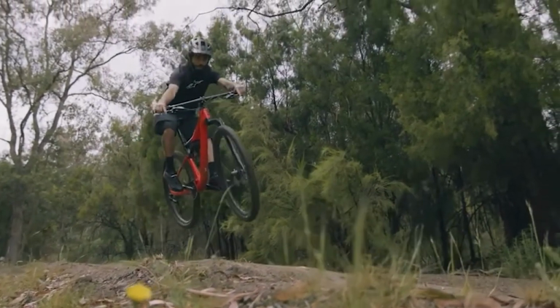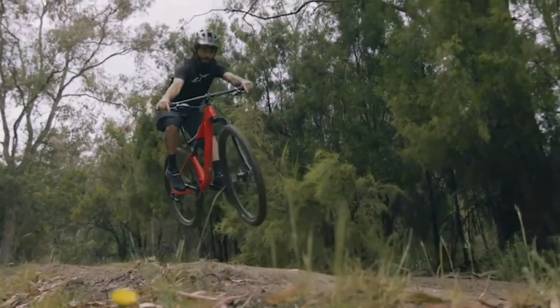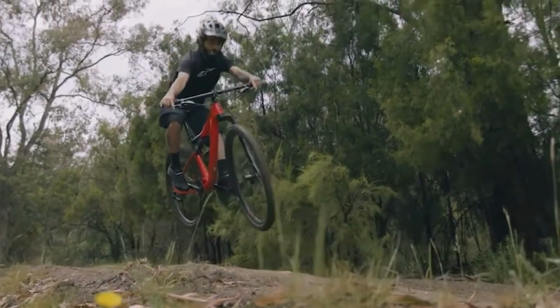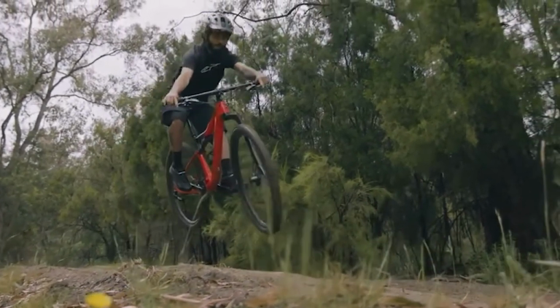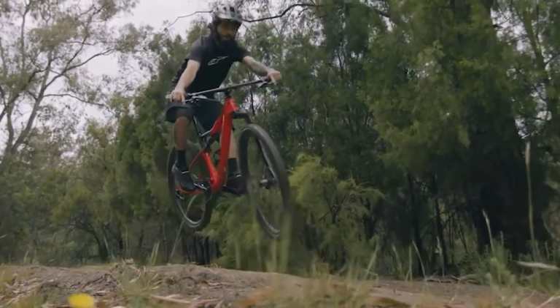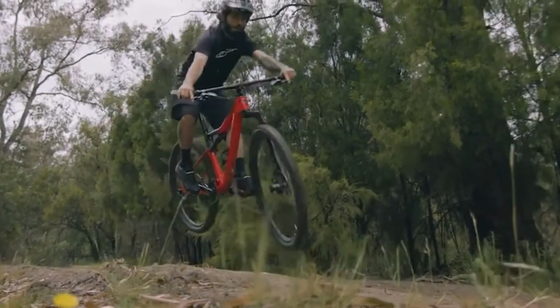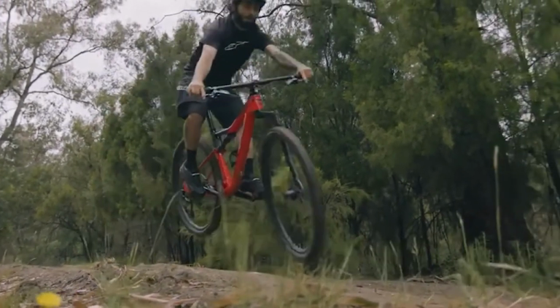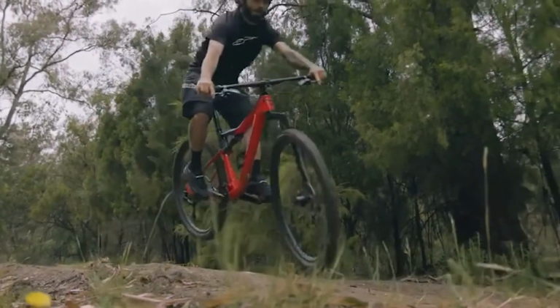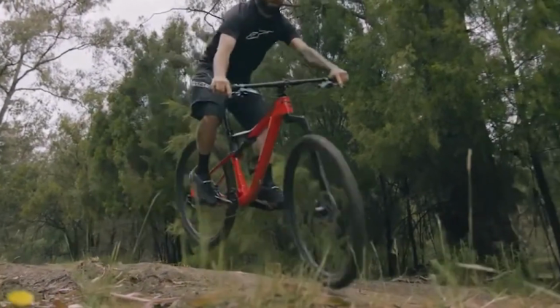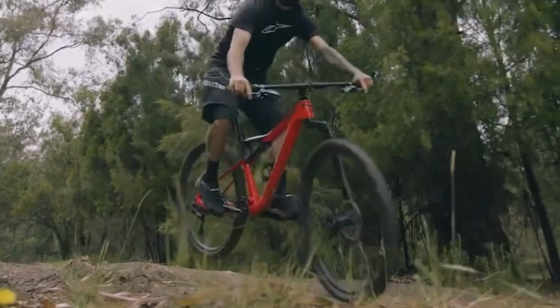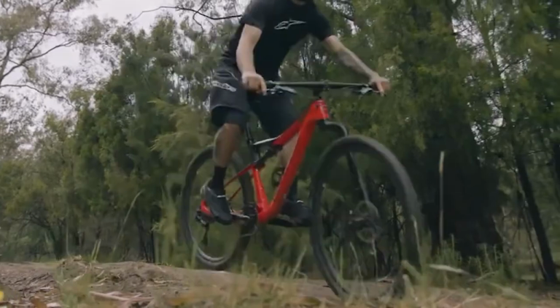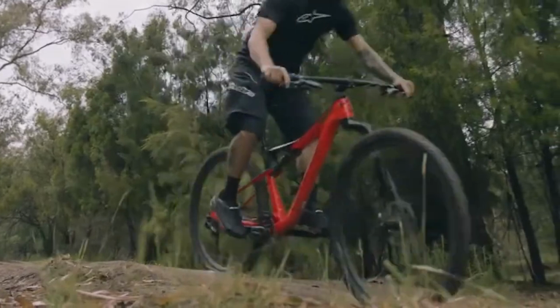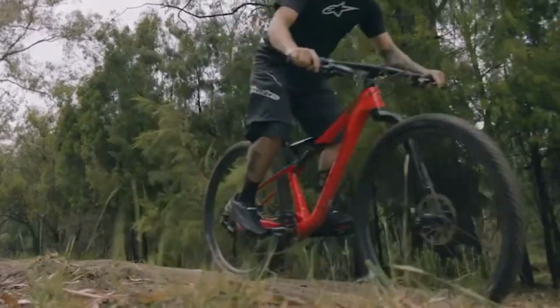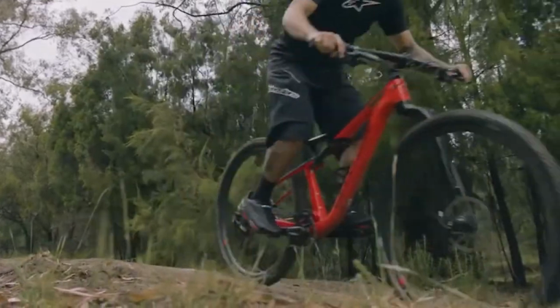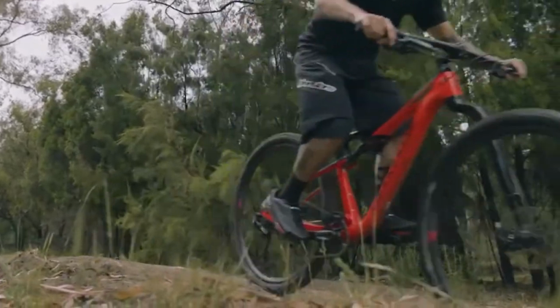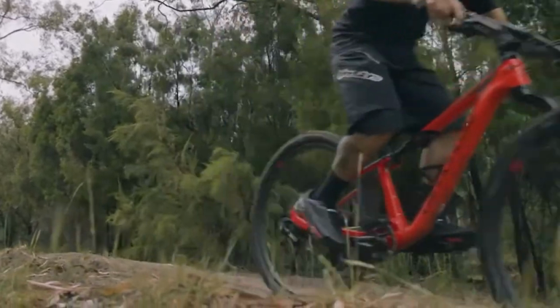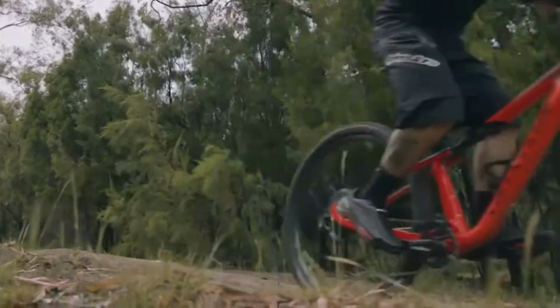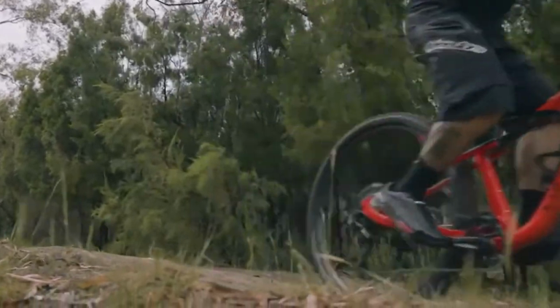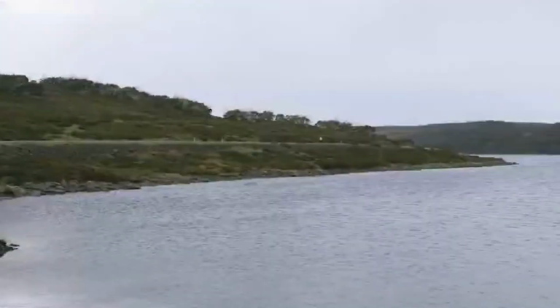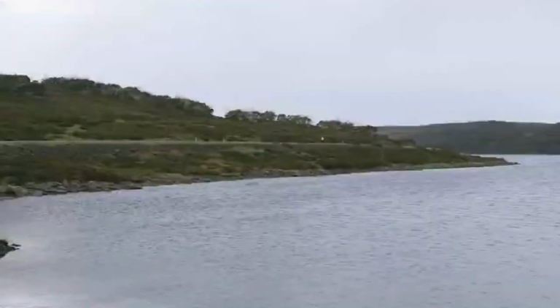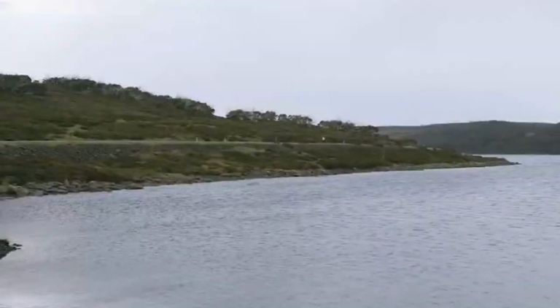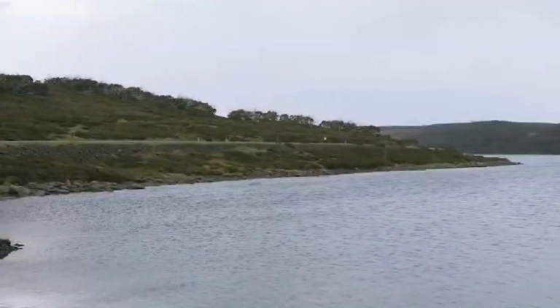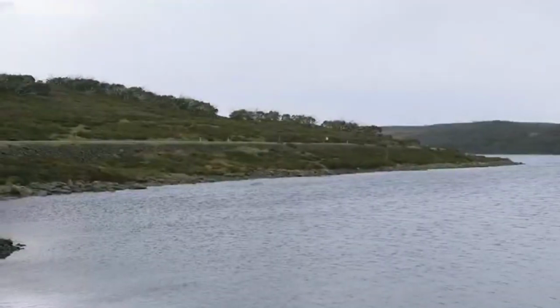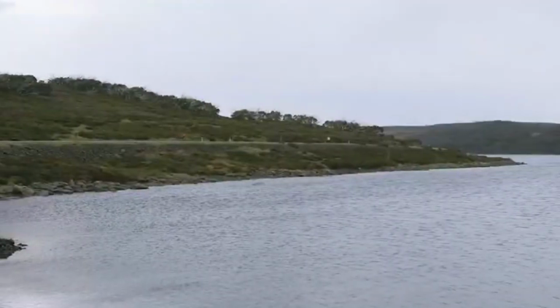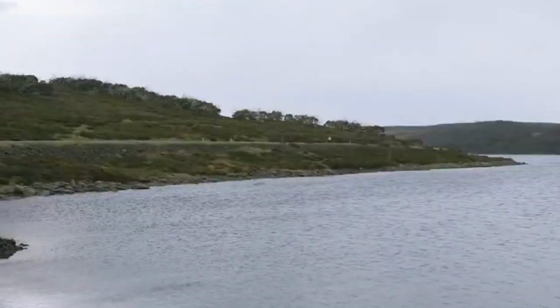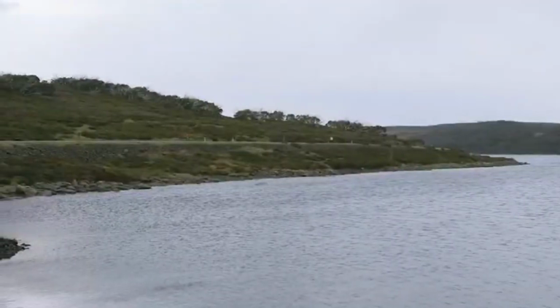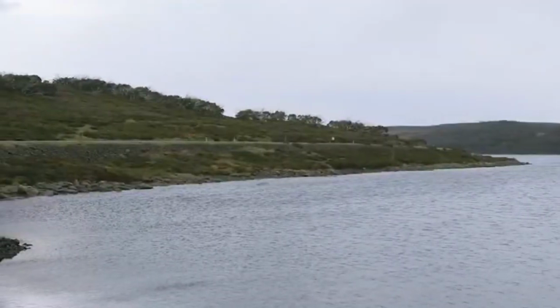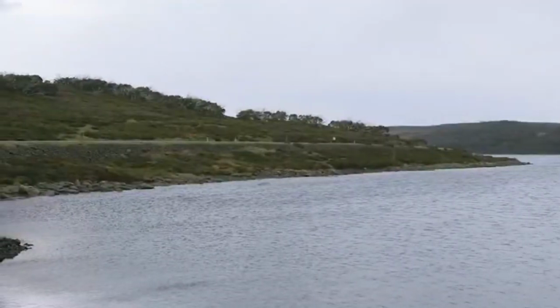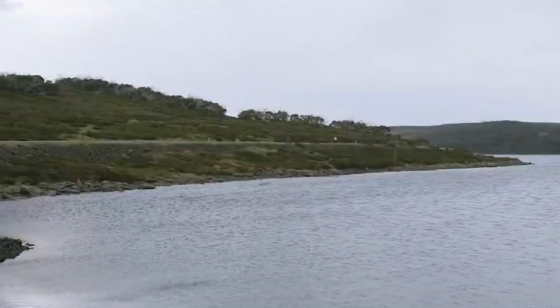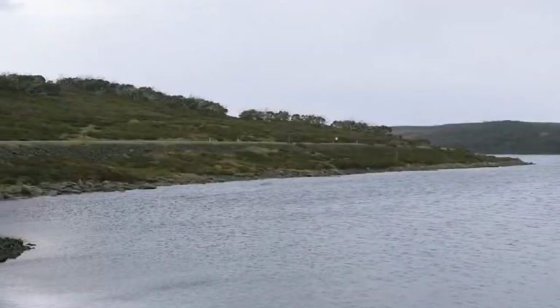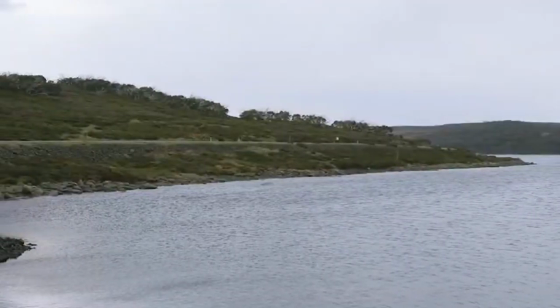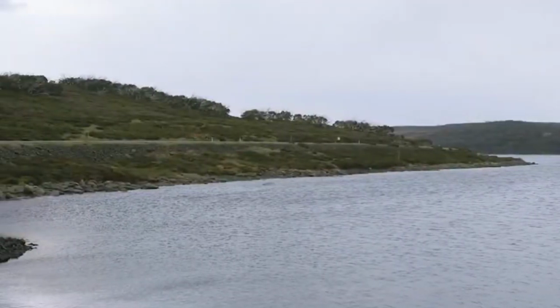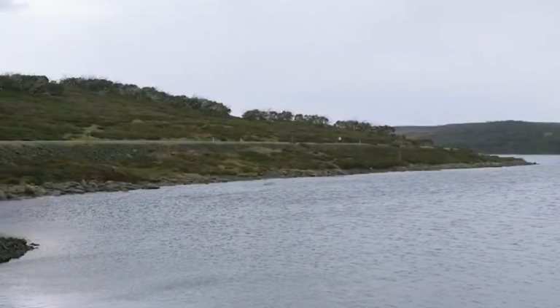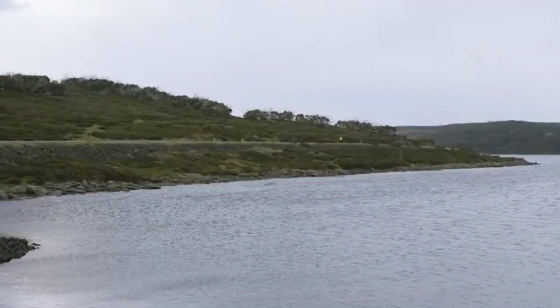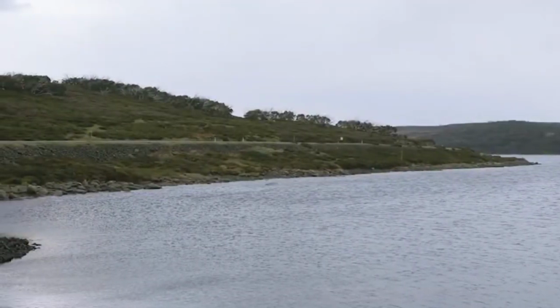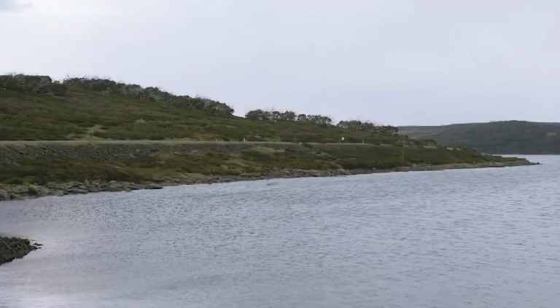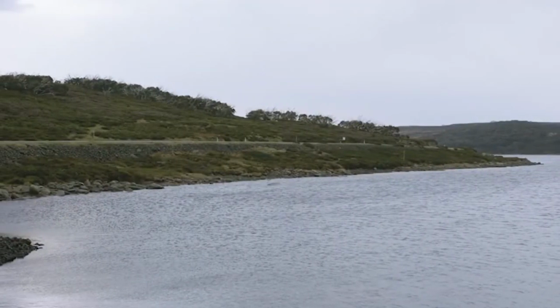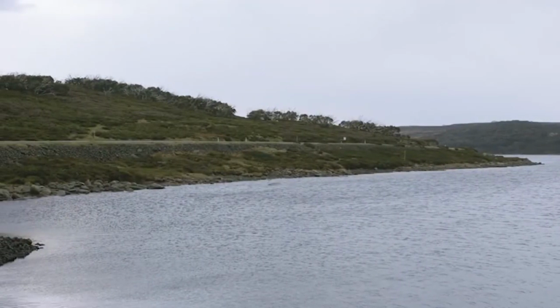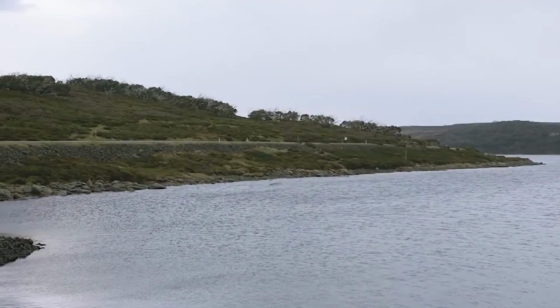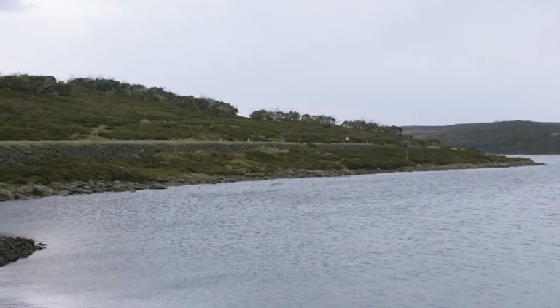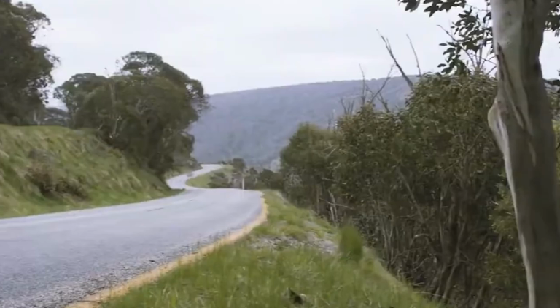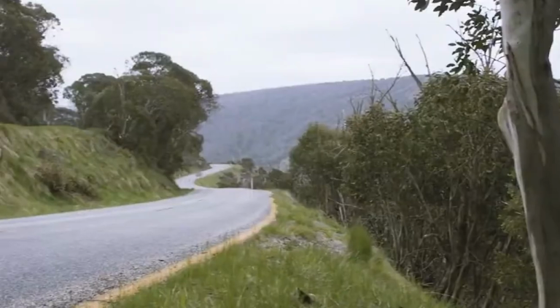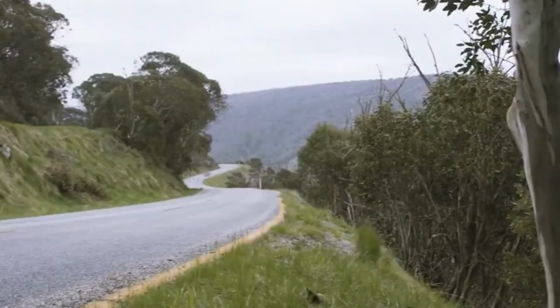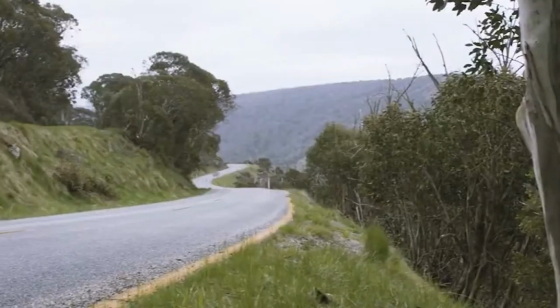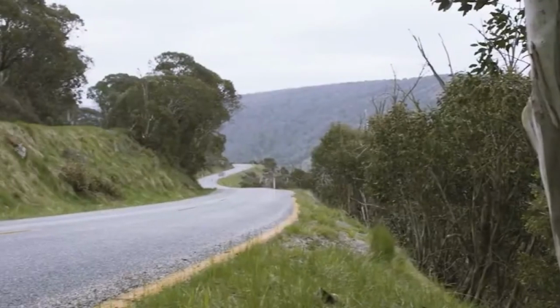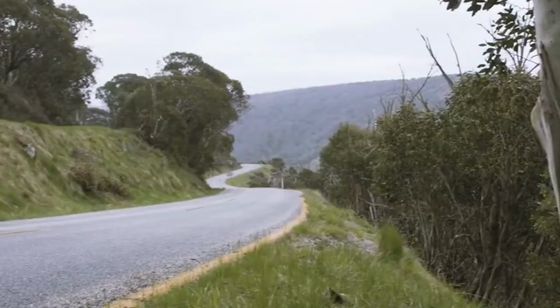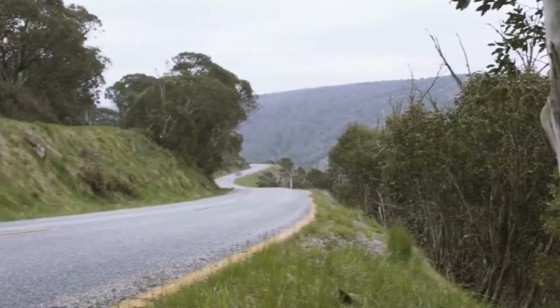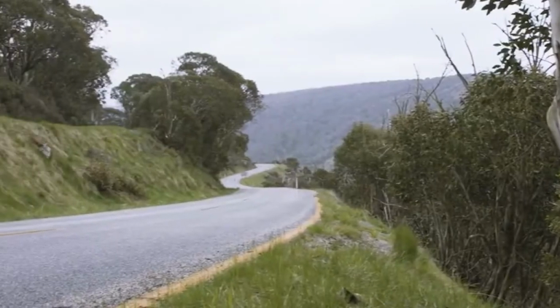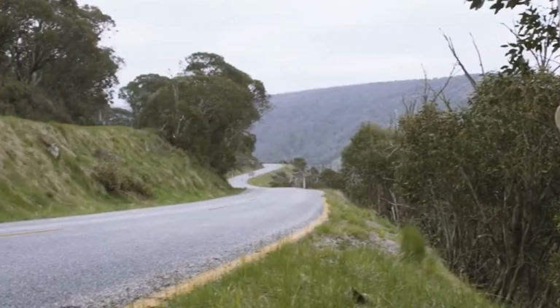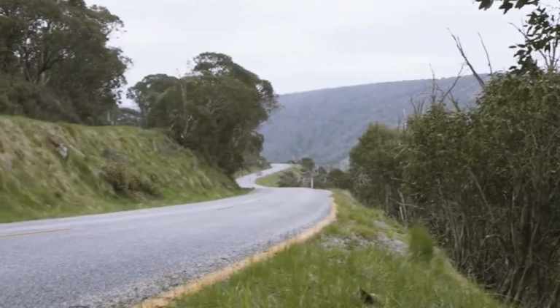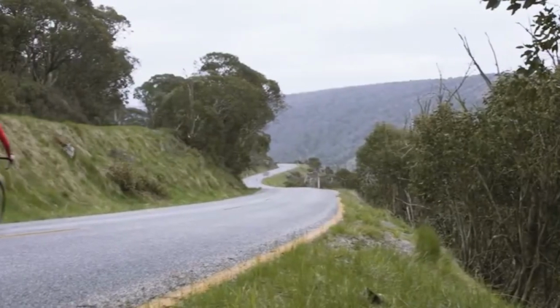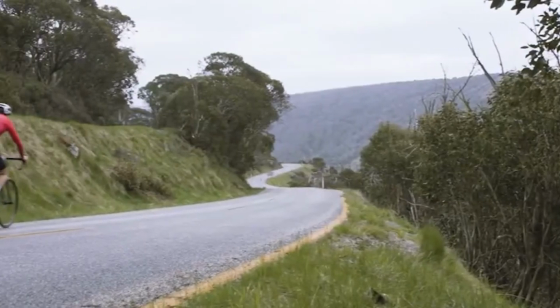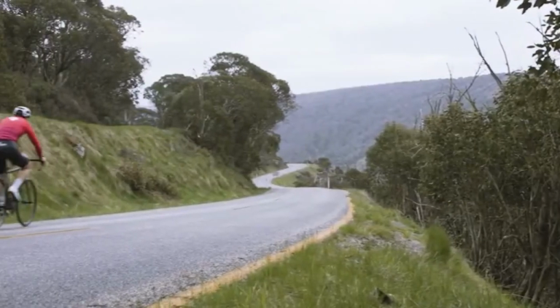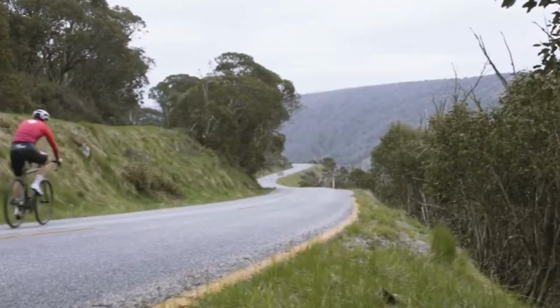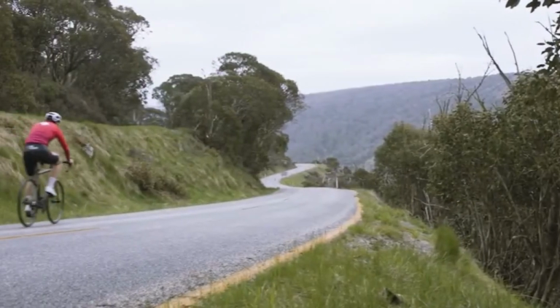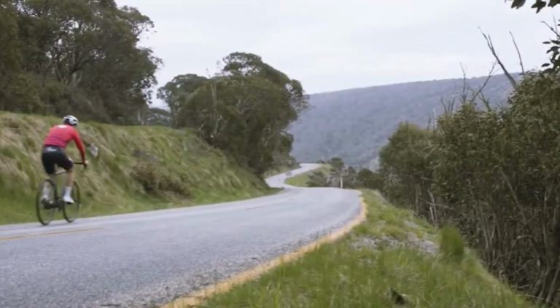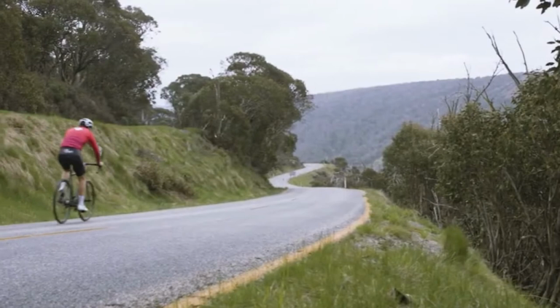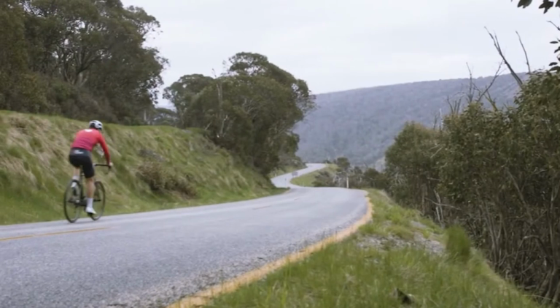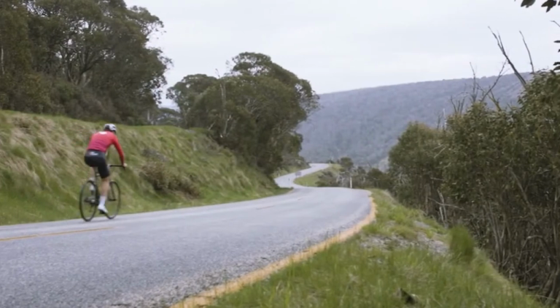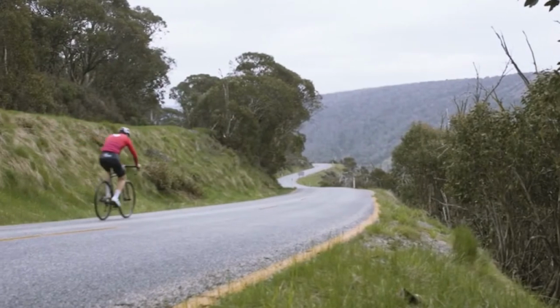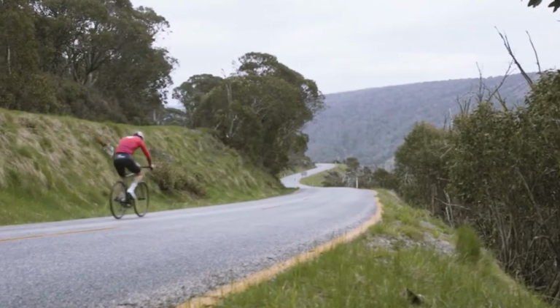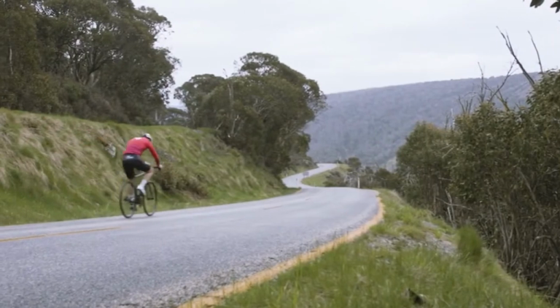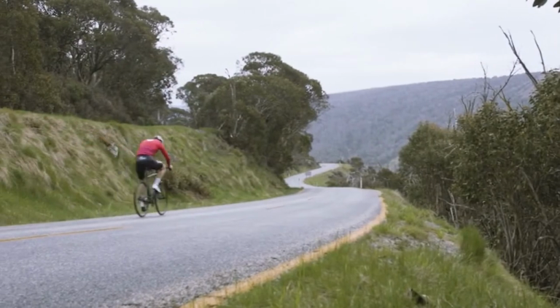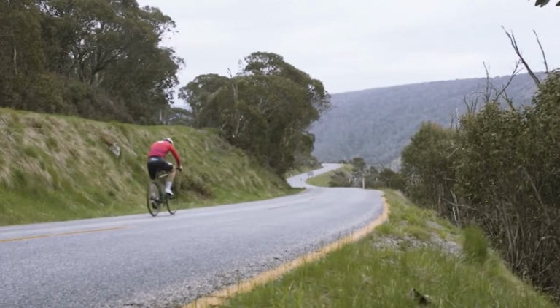Perfect for road riding, commuting, touring, spin class, mountain bikes, and indoor Peloton bikes.